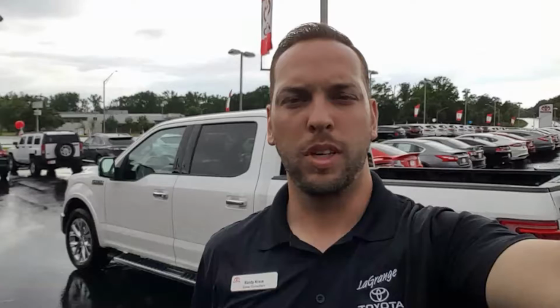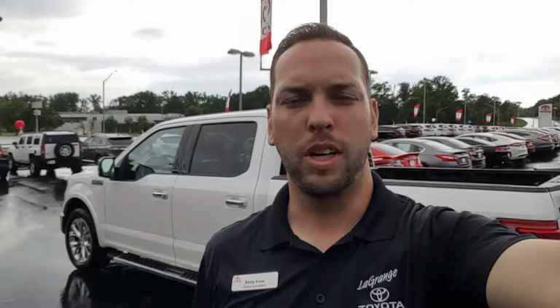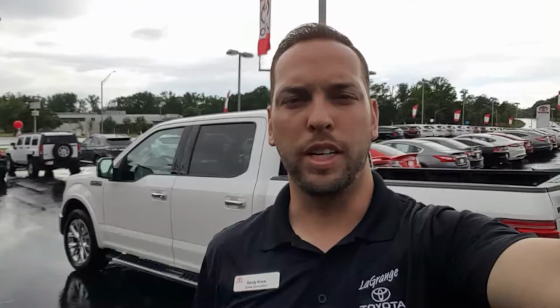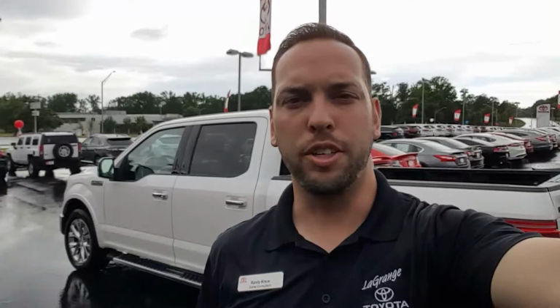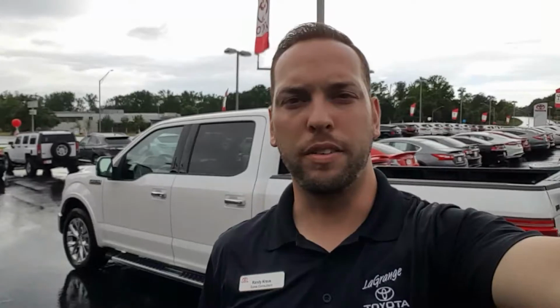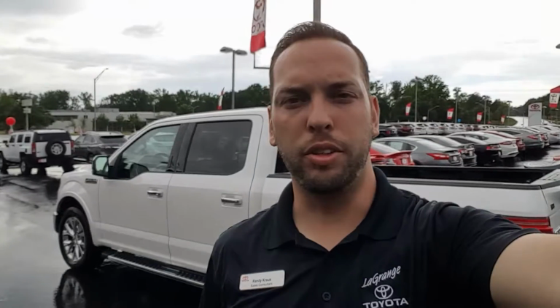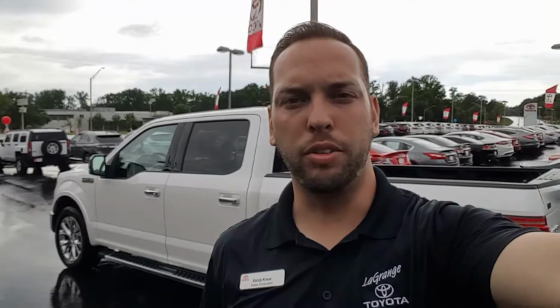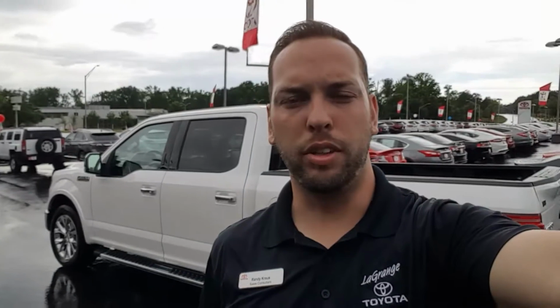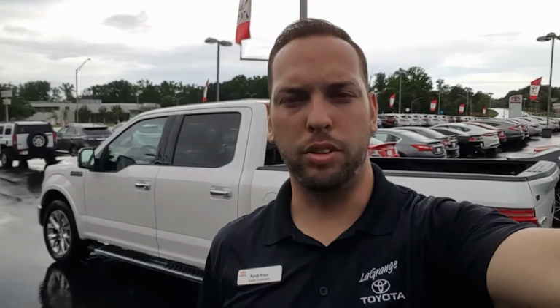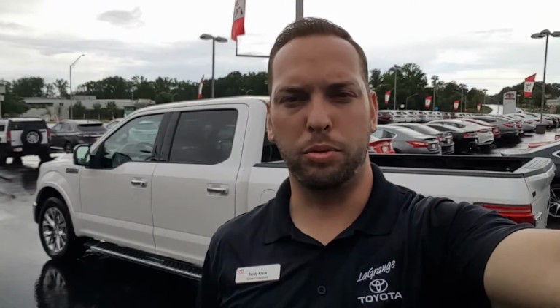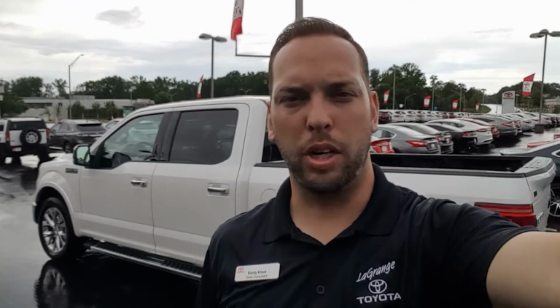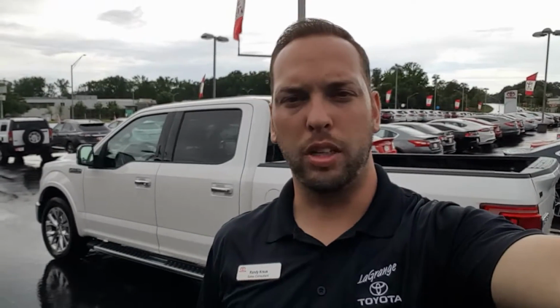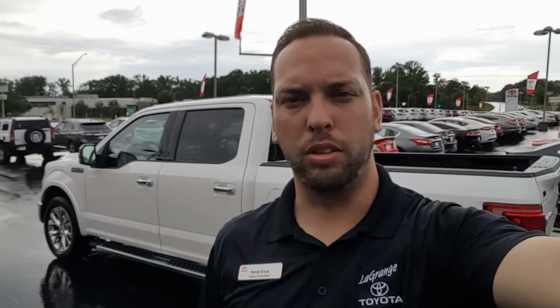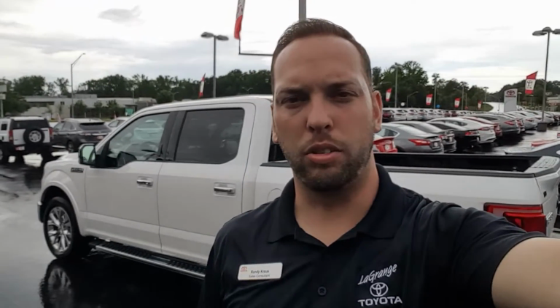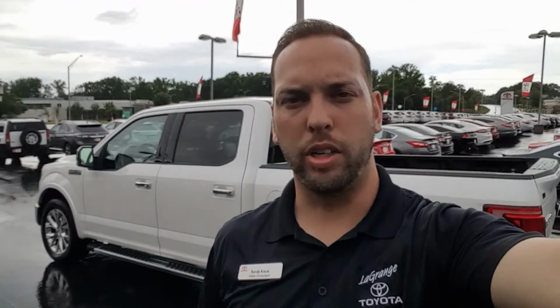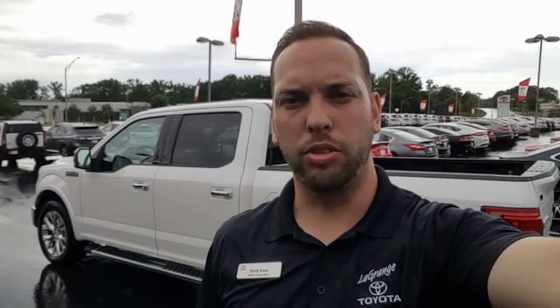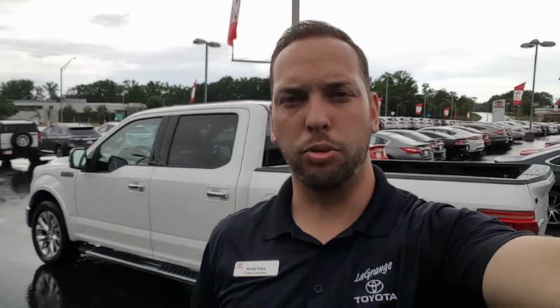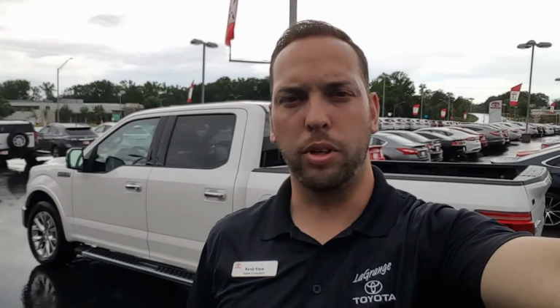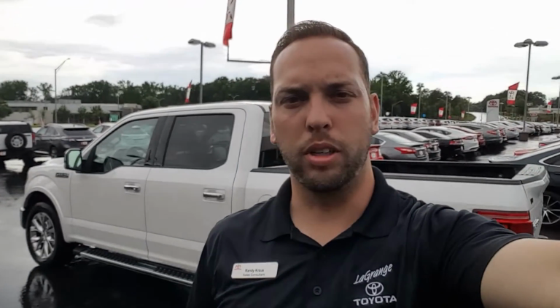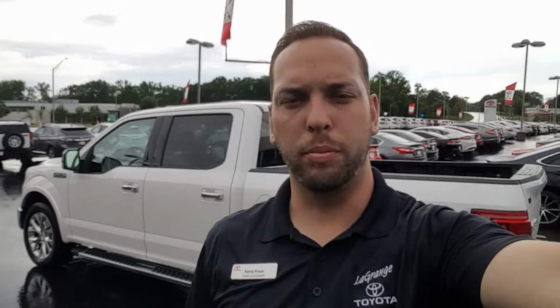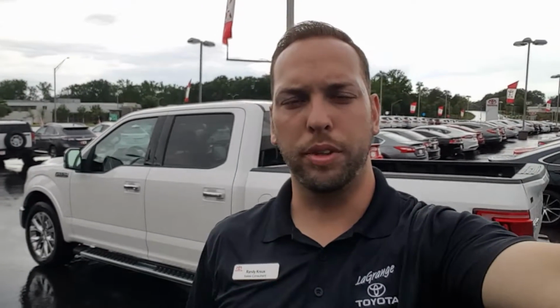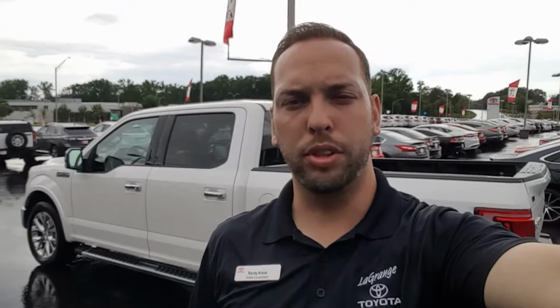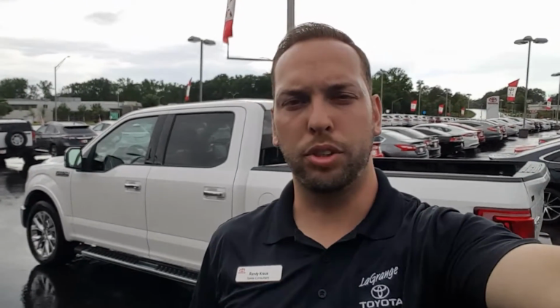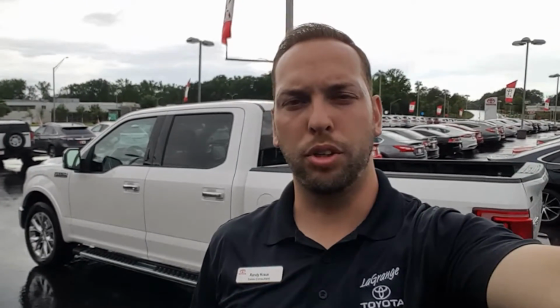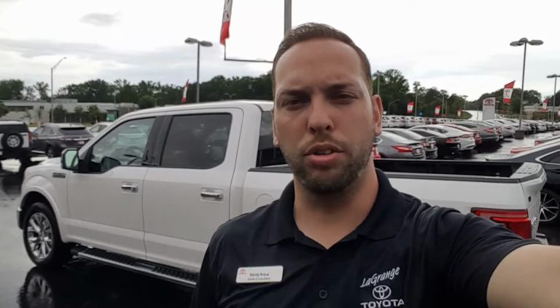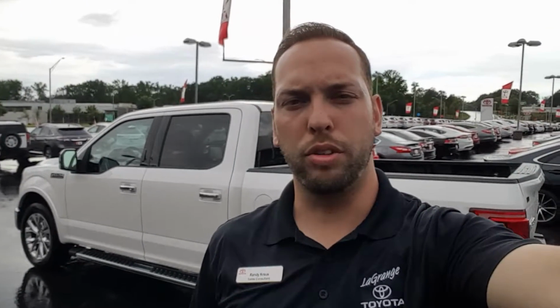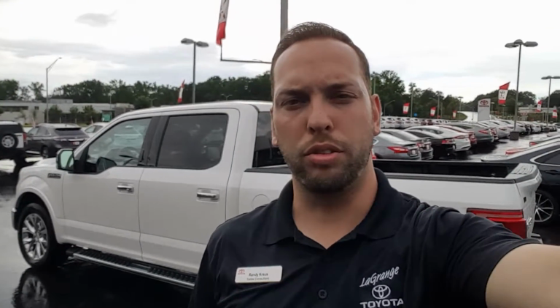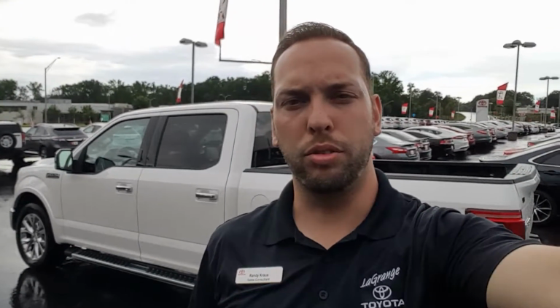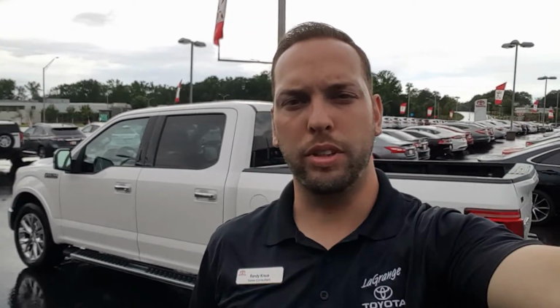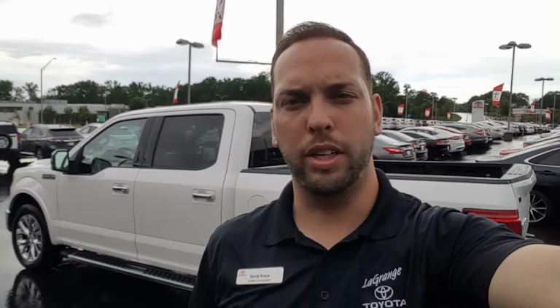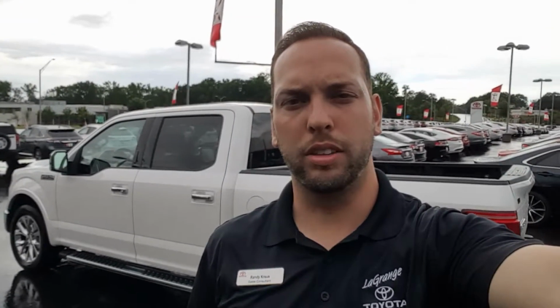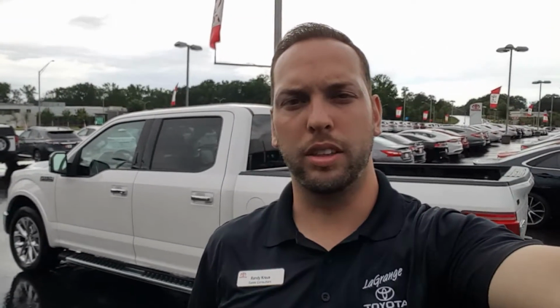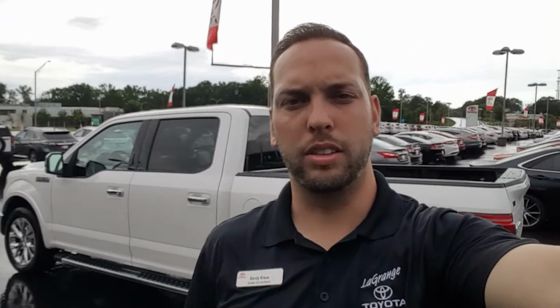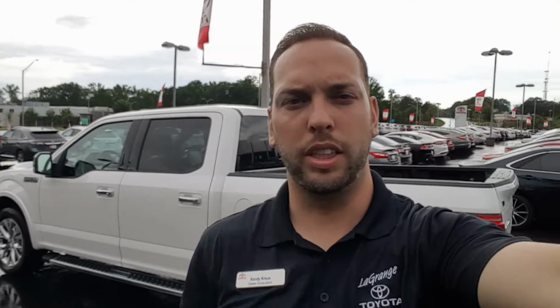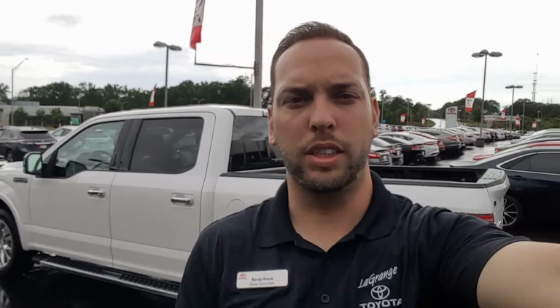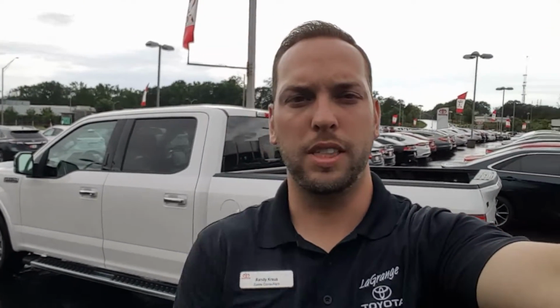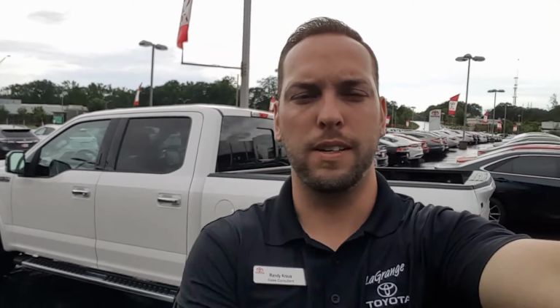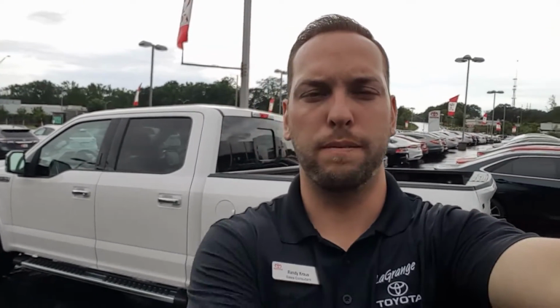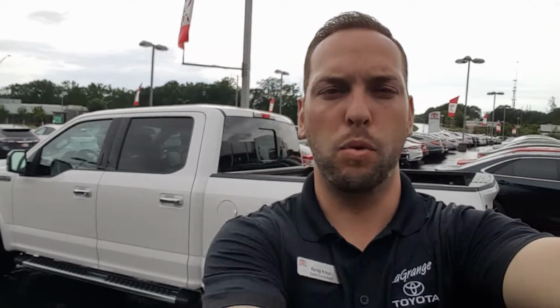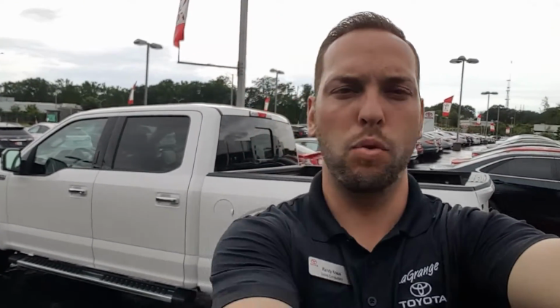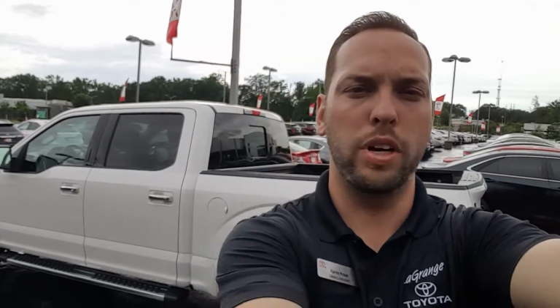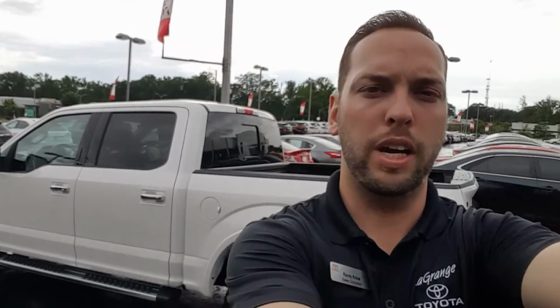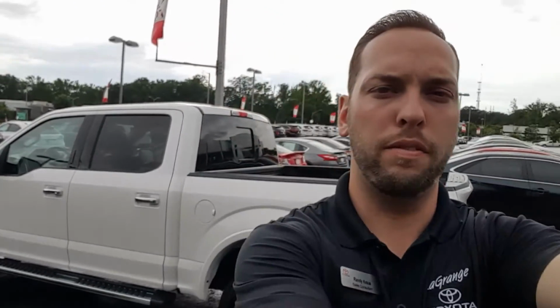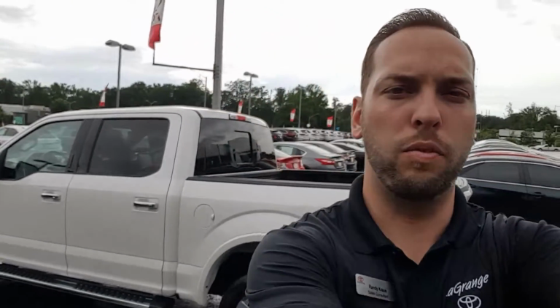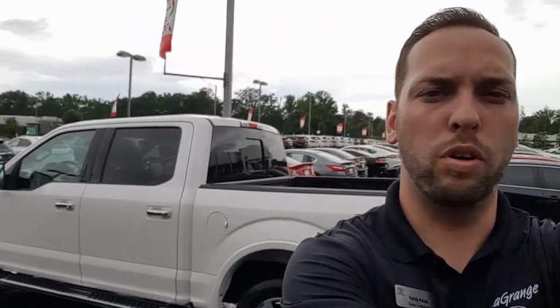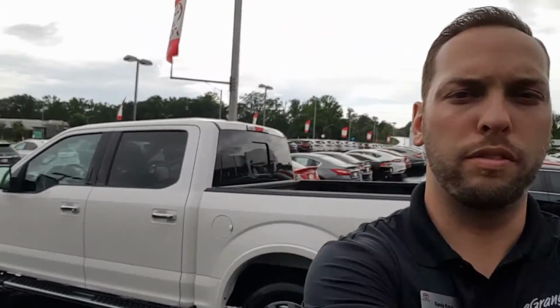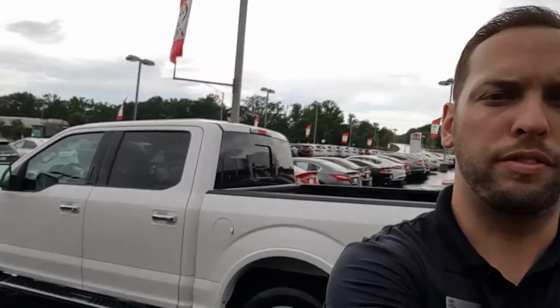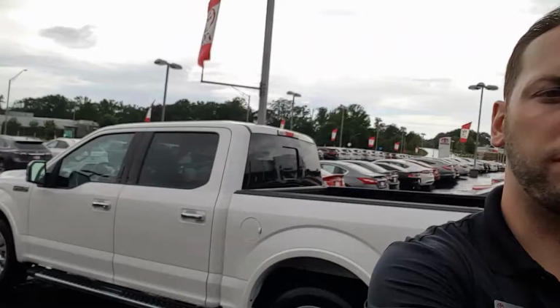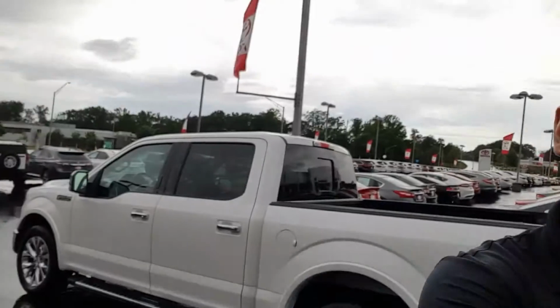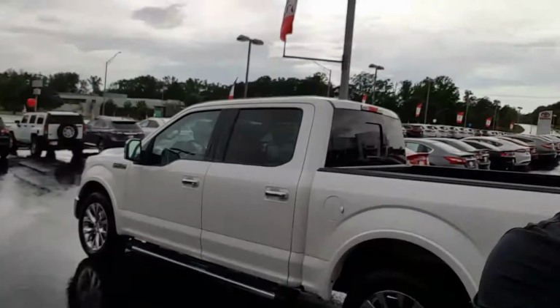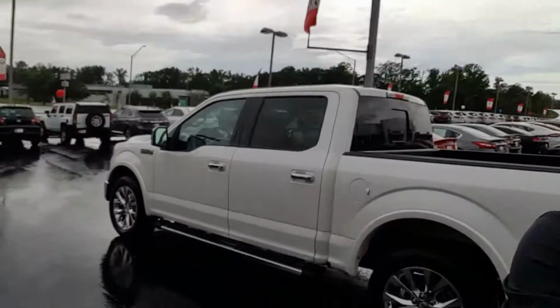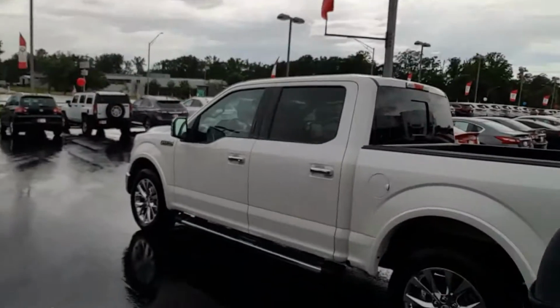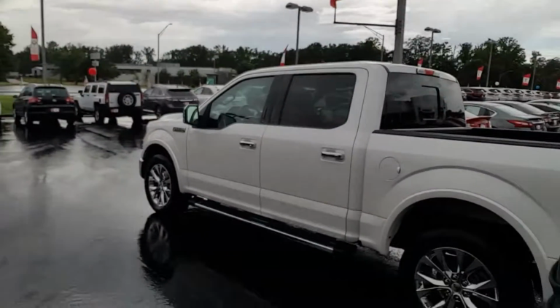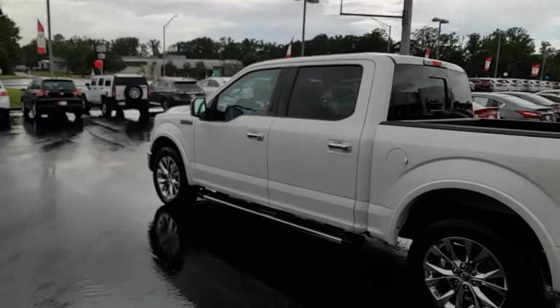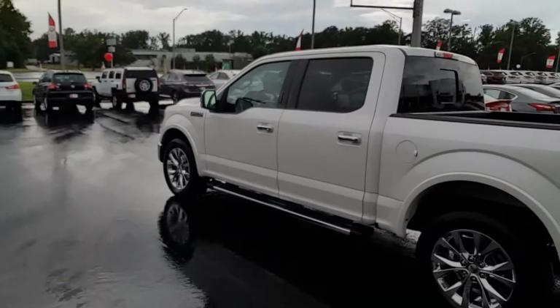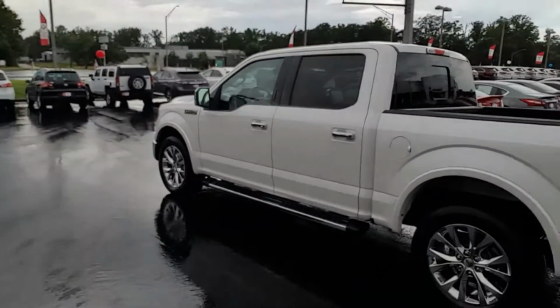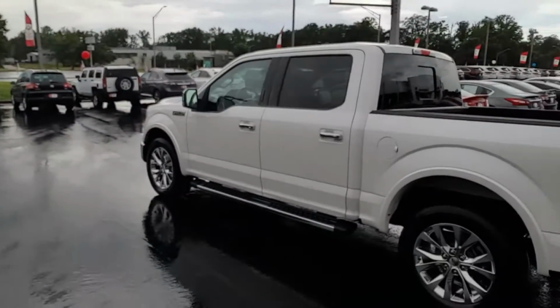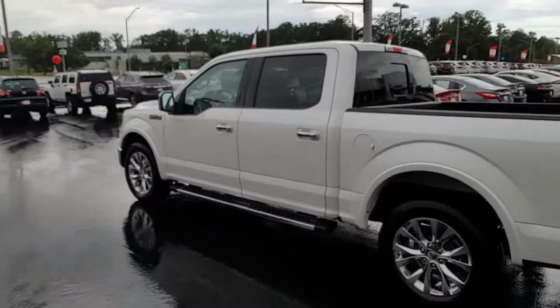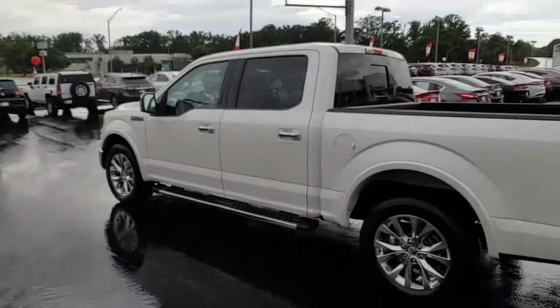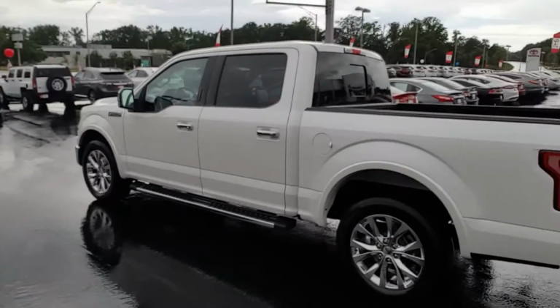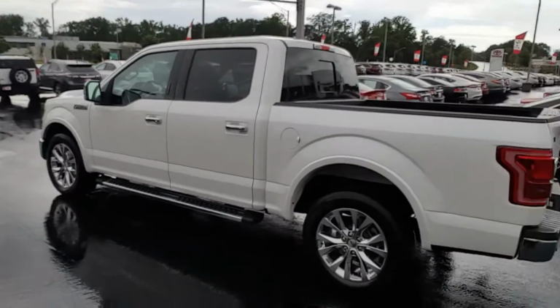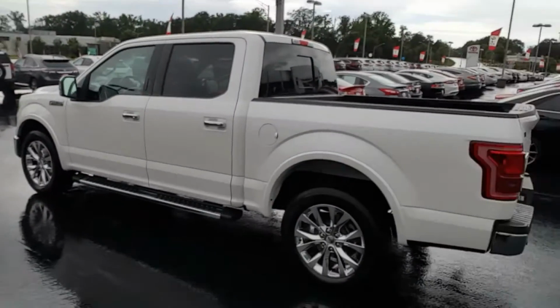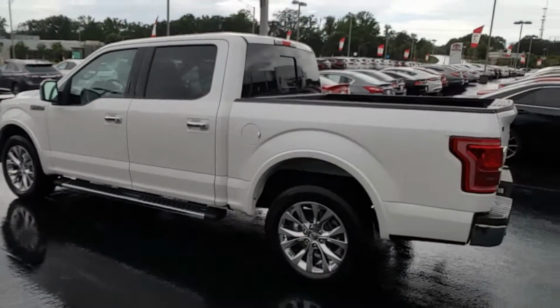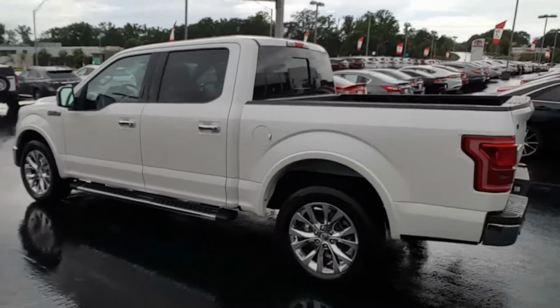Hey, good afternoon. This is Randy at LaGrange Toyota. I'm going to show you the 2016 Ford F-150 Lariat Edition.